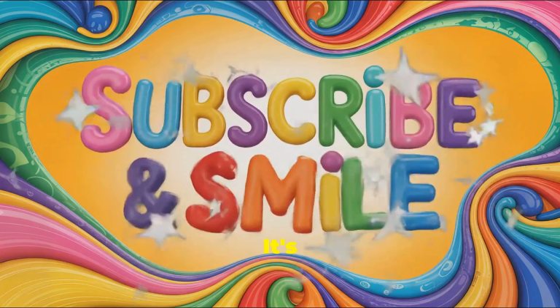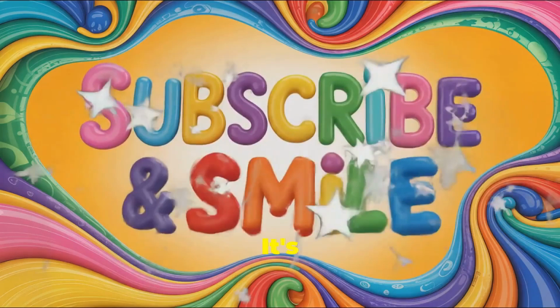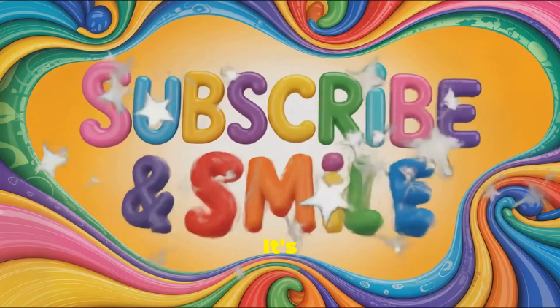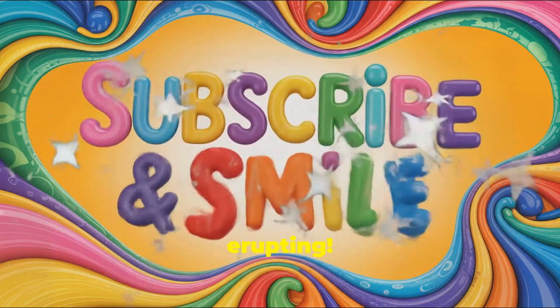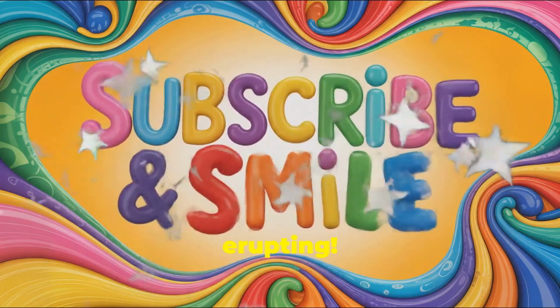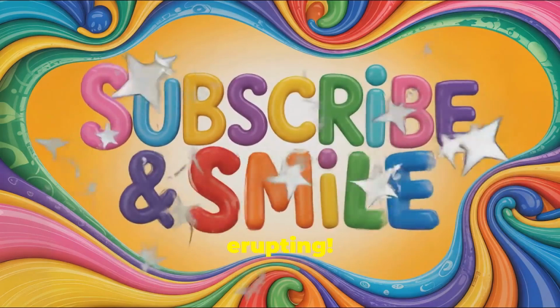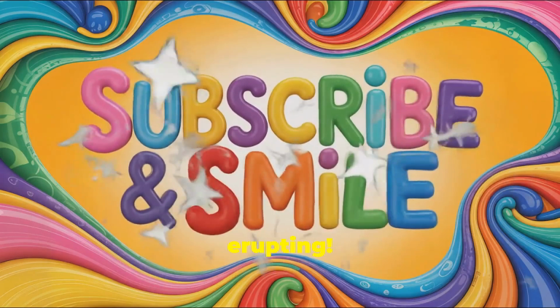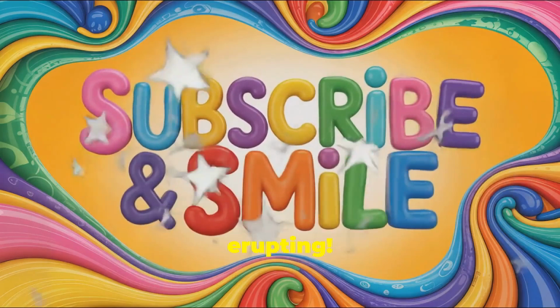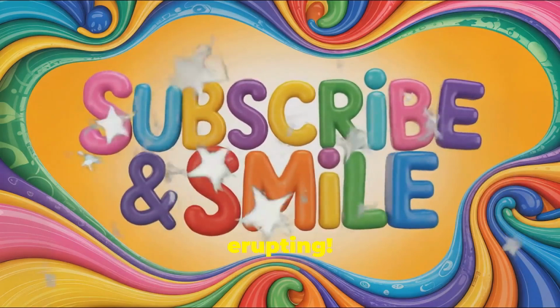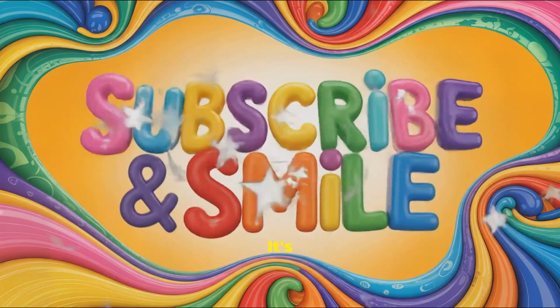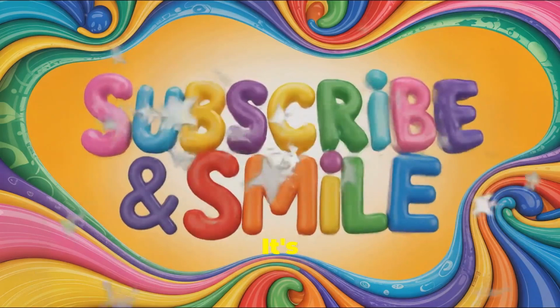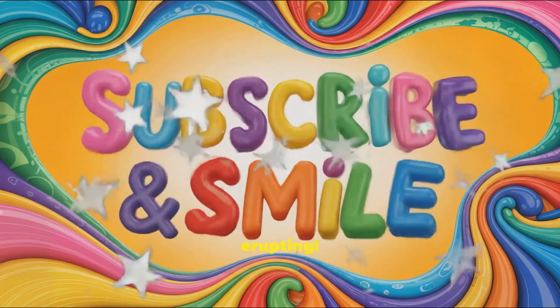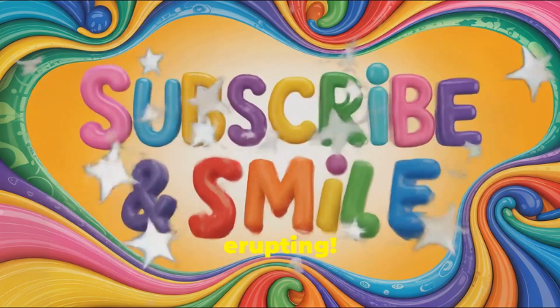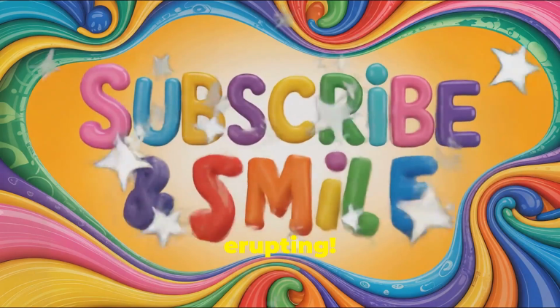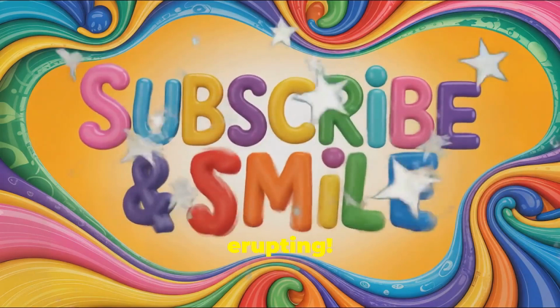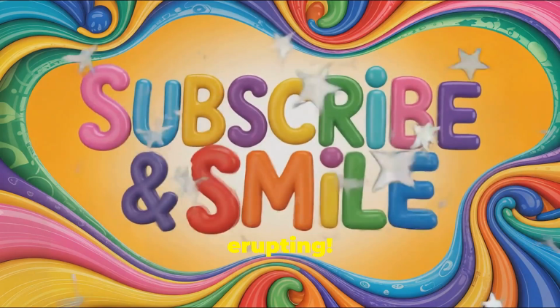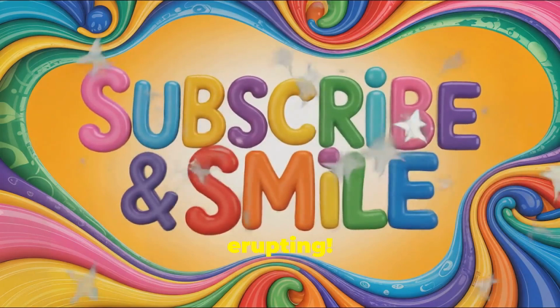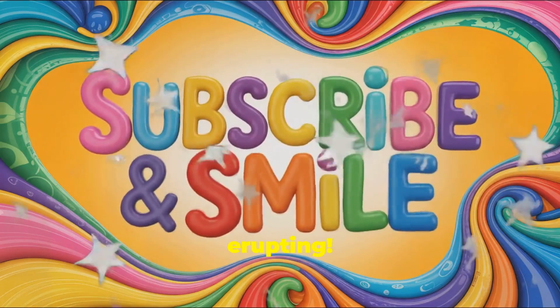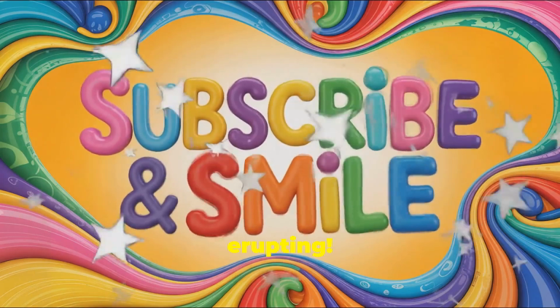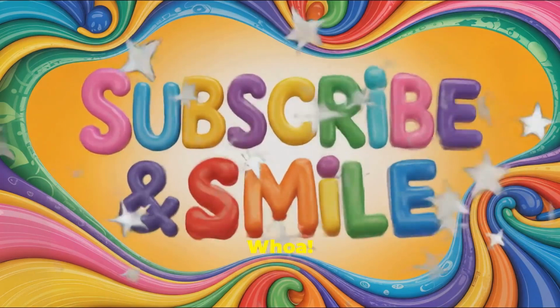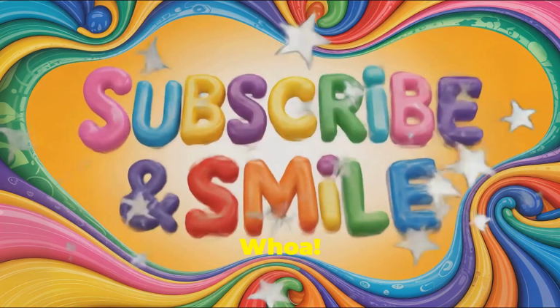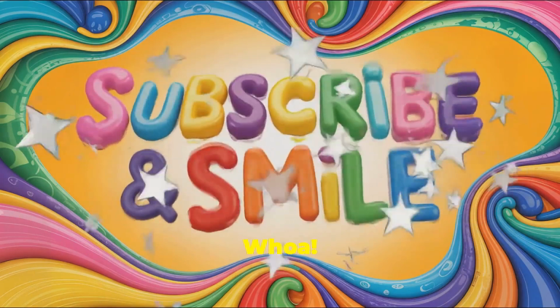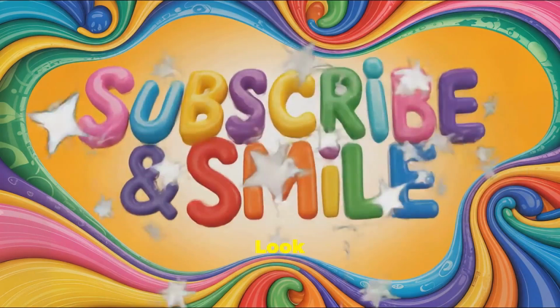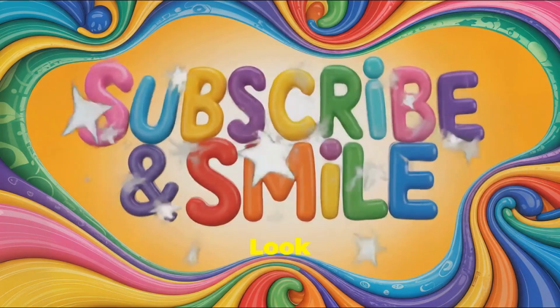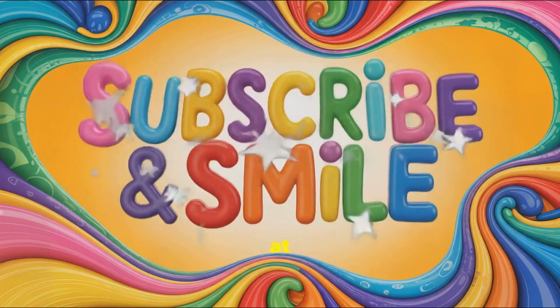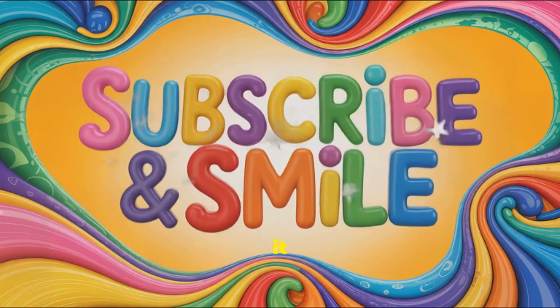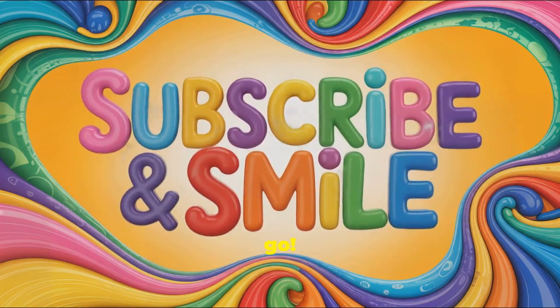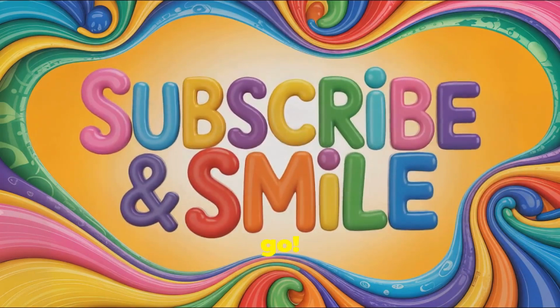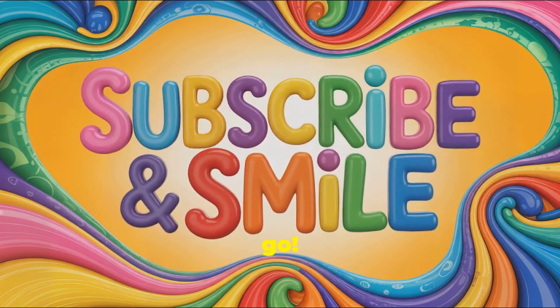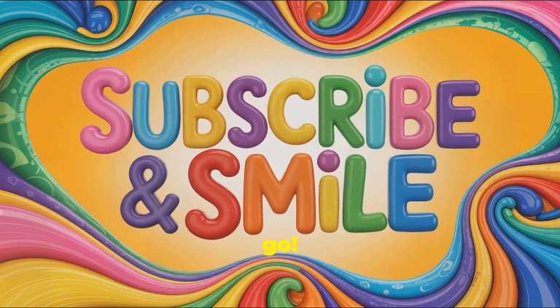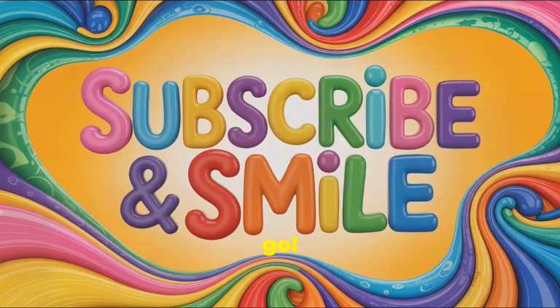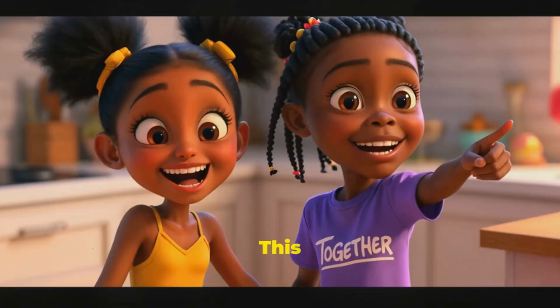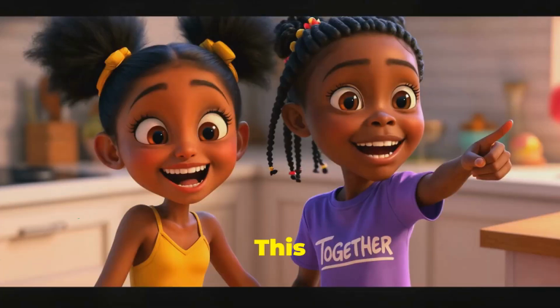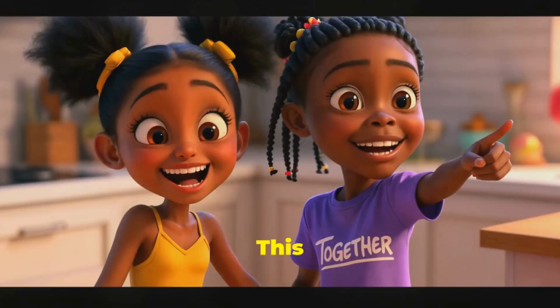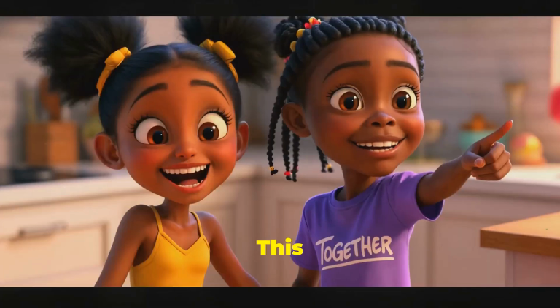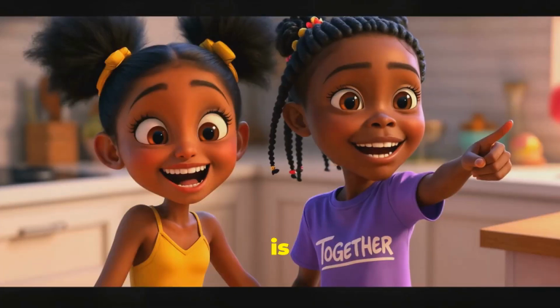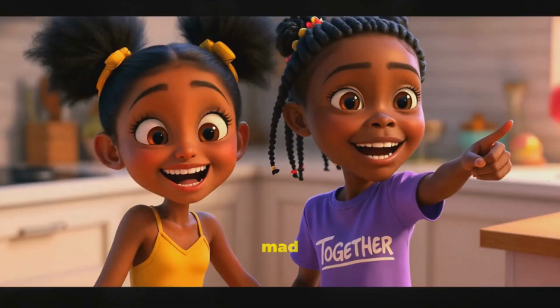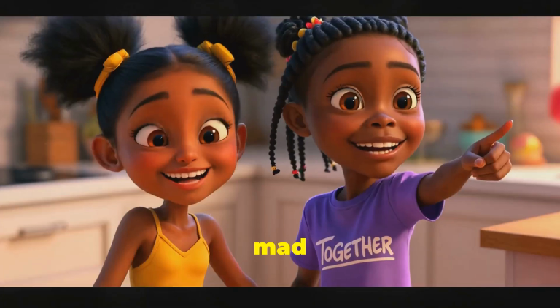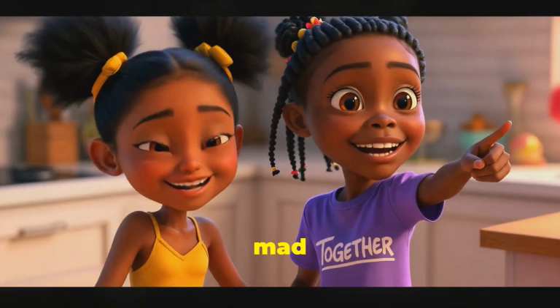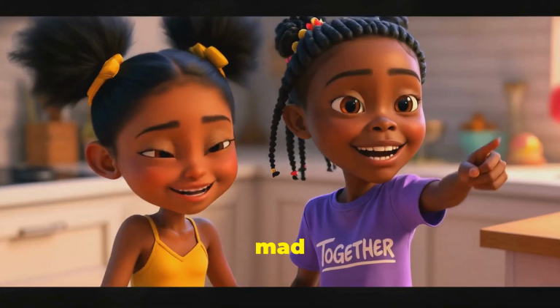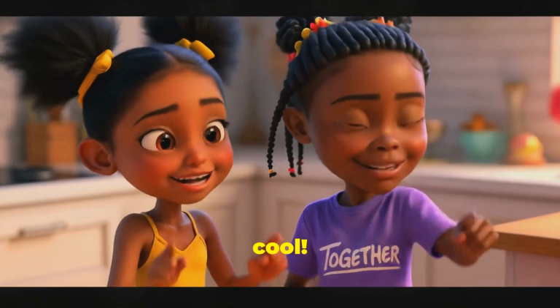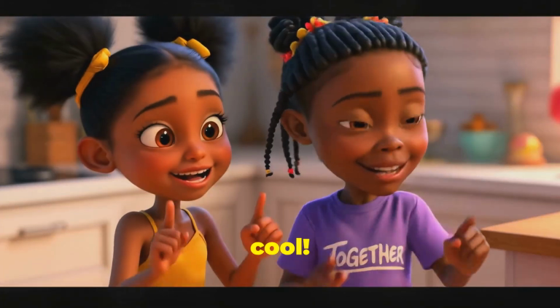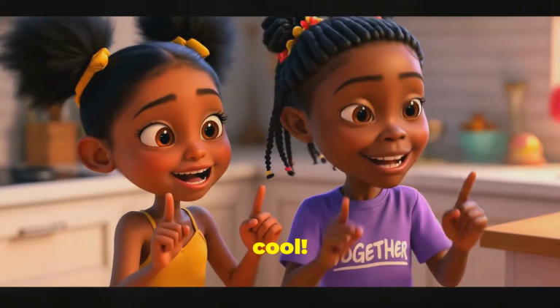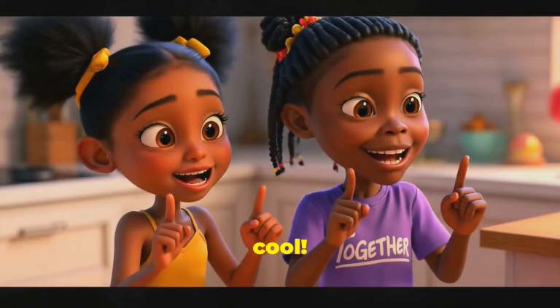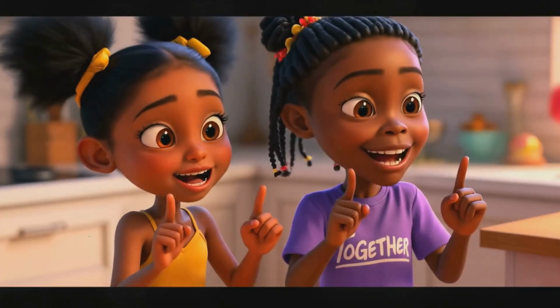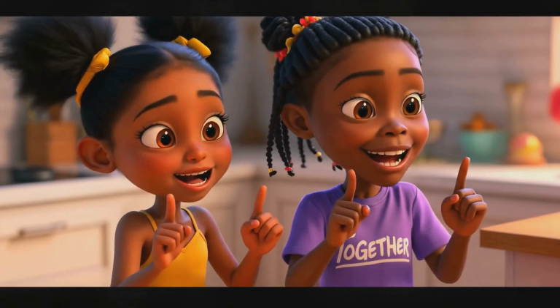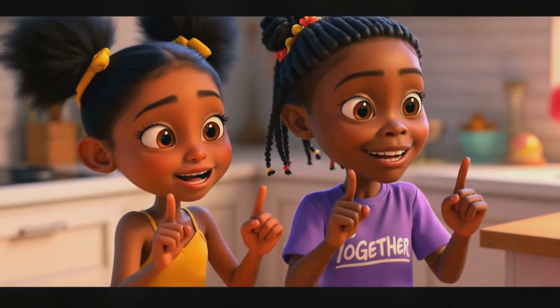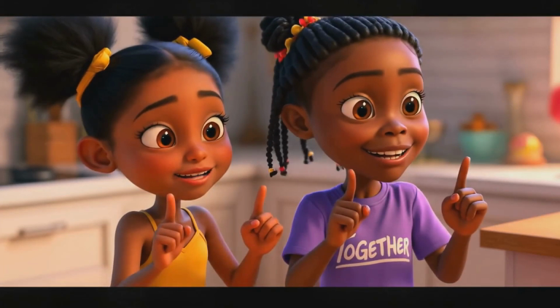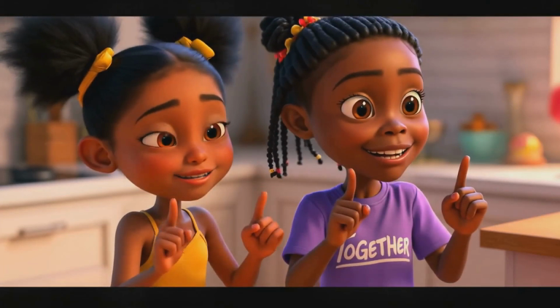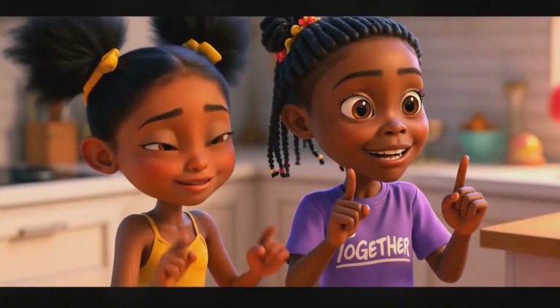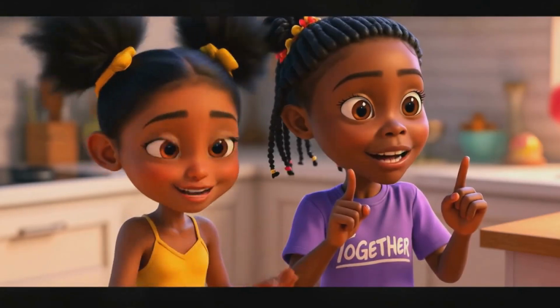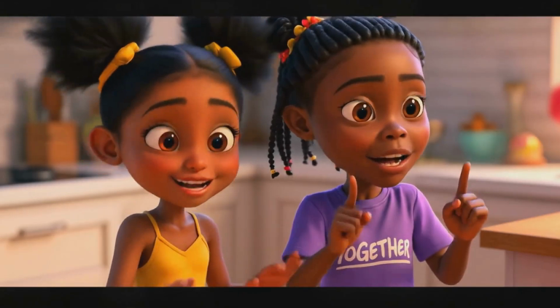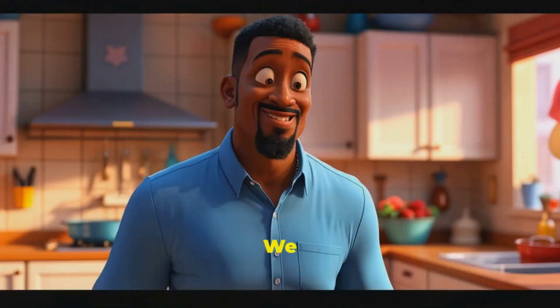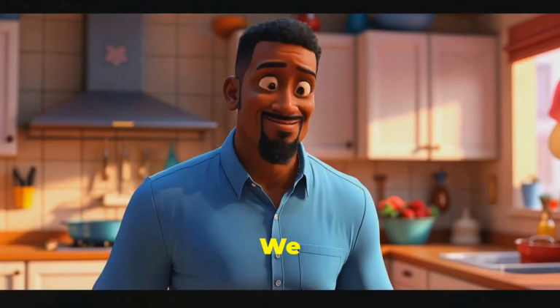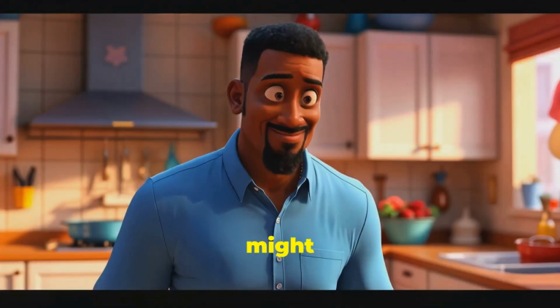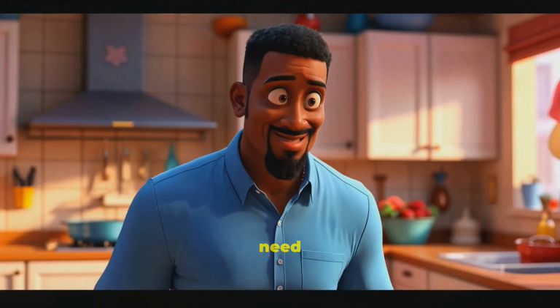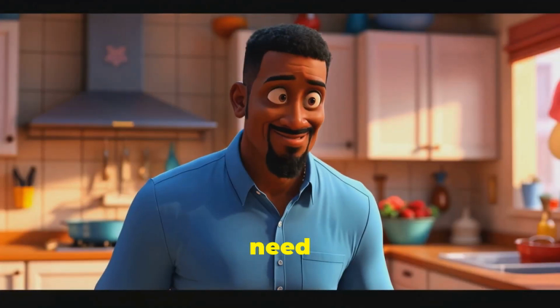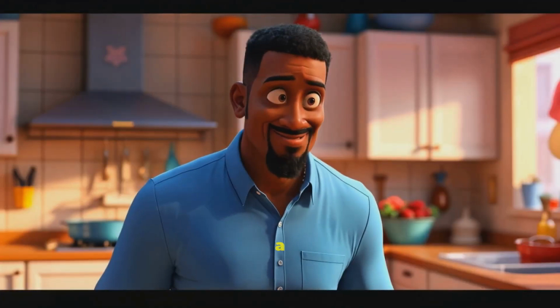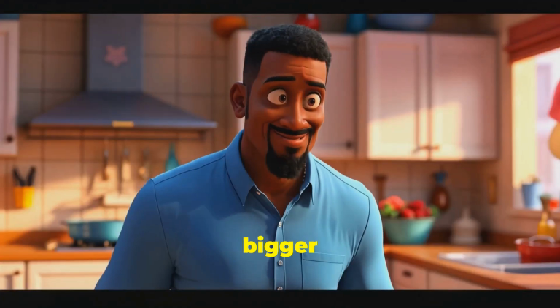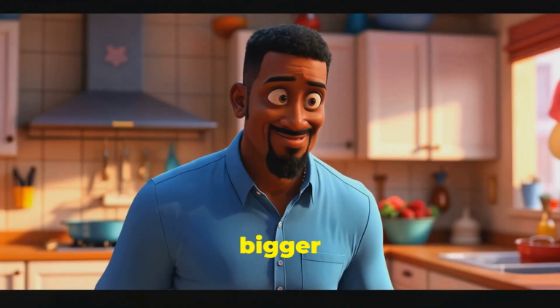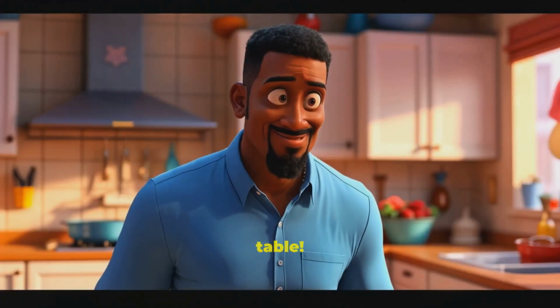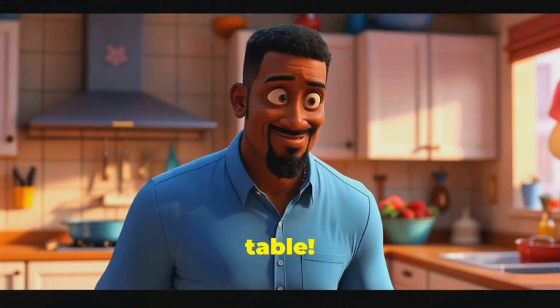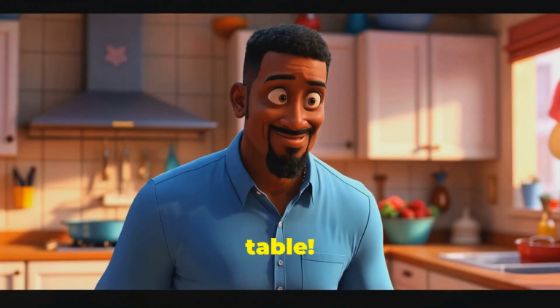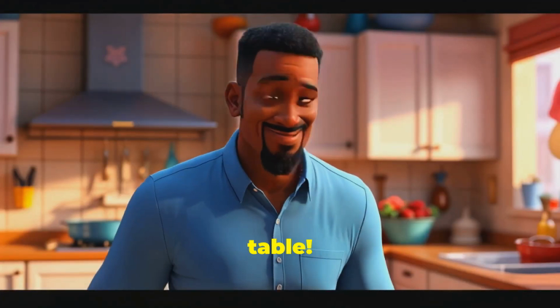It's erupting! Whoa, look at it go! This is mad cool. We might need a bigger table.